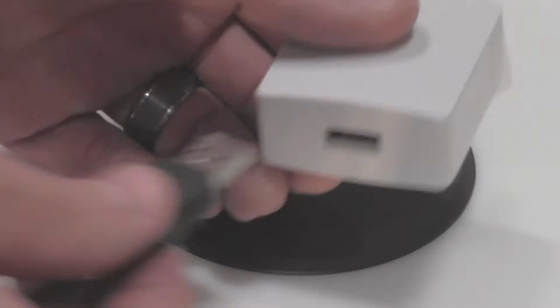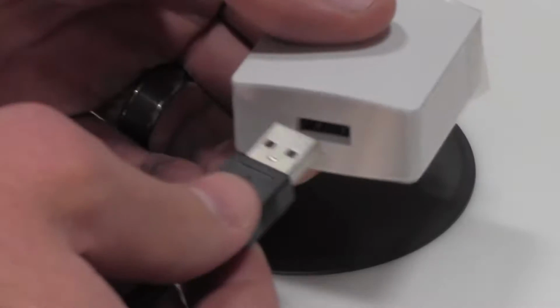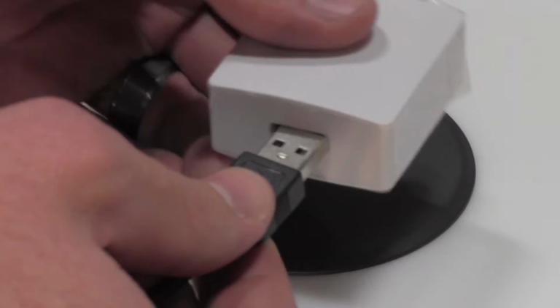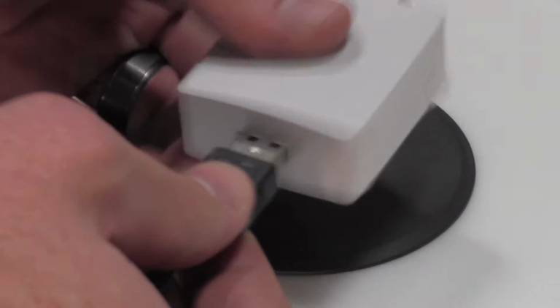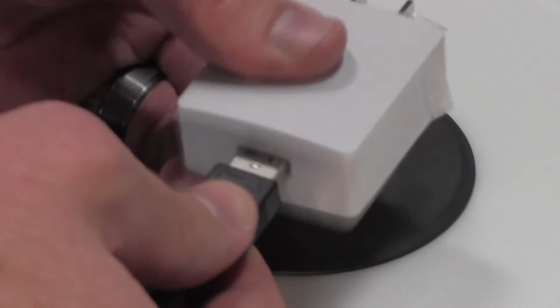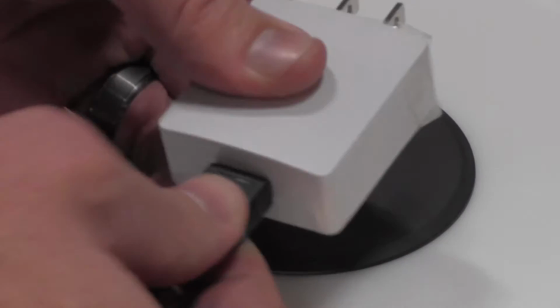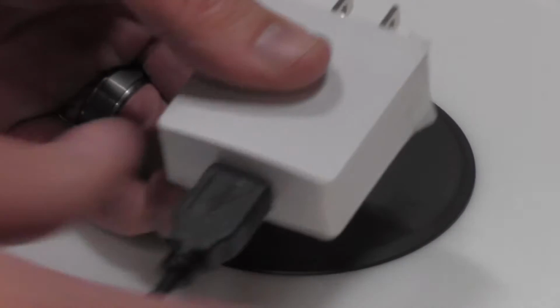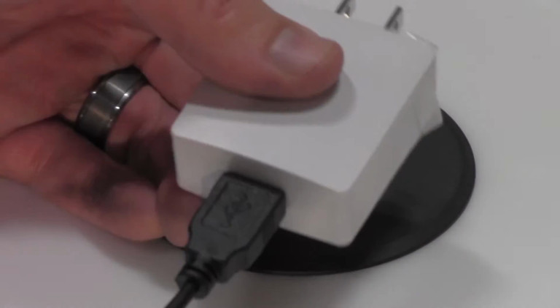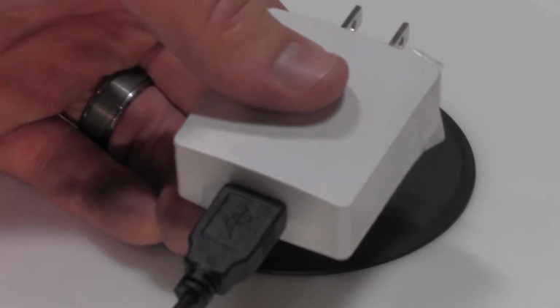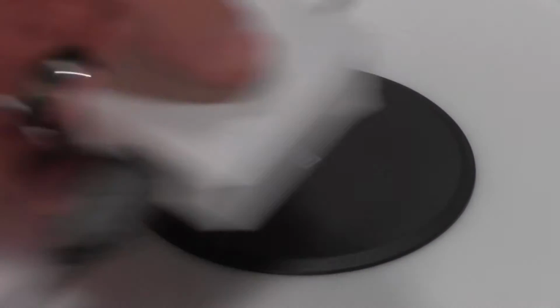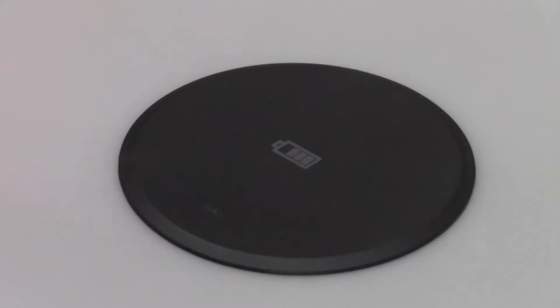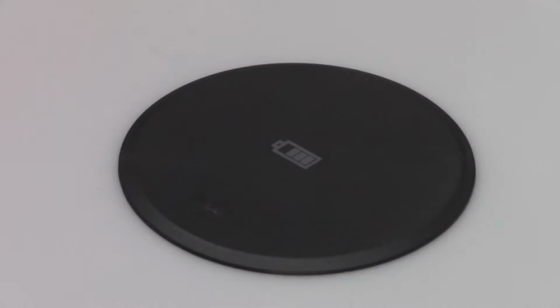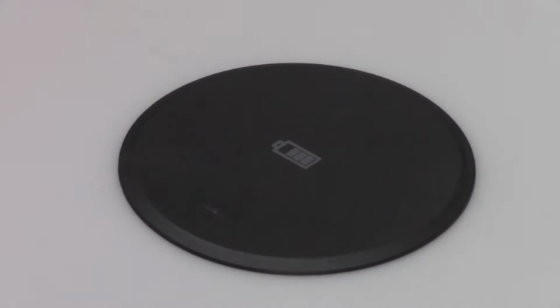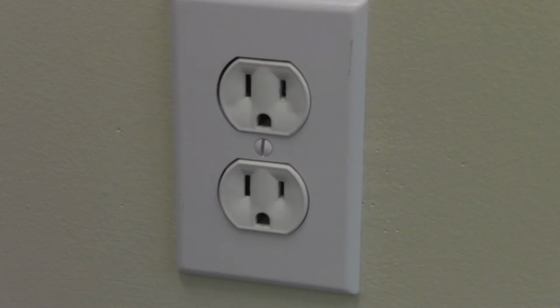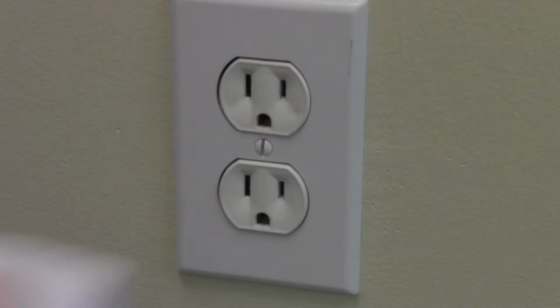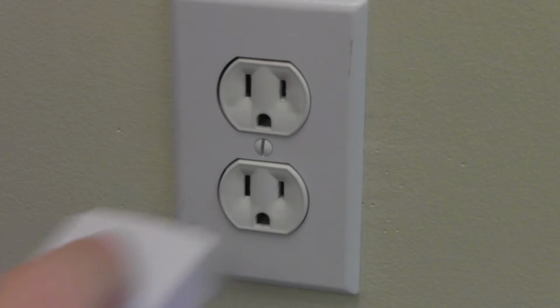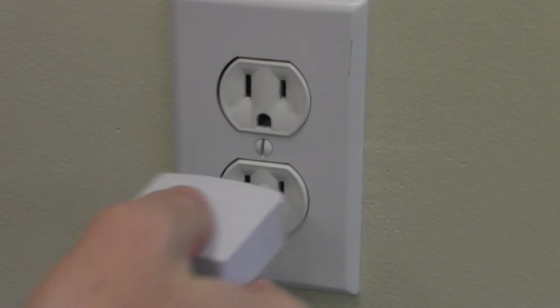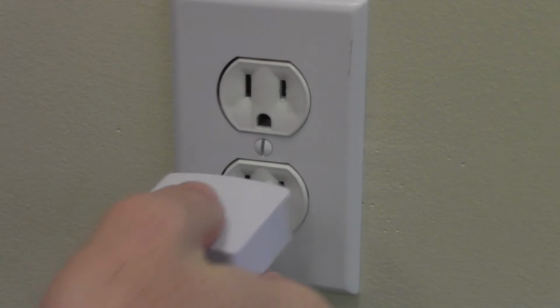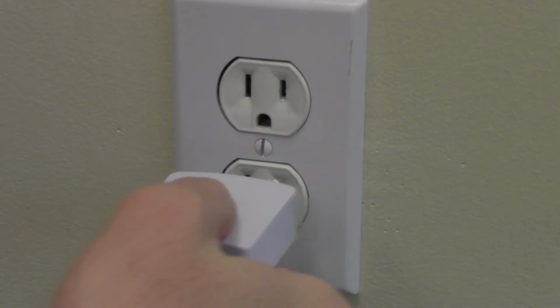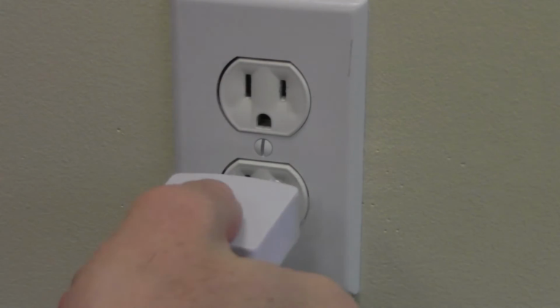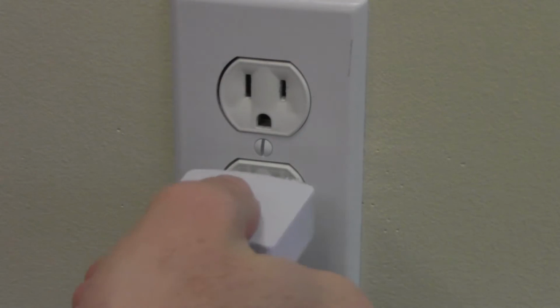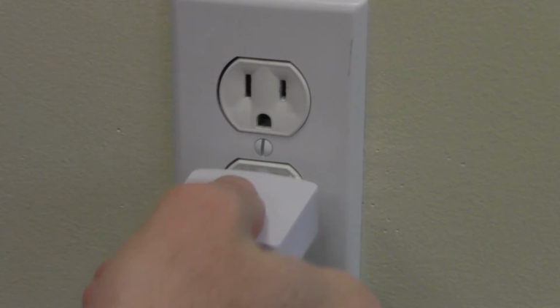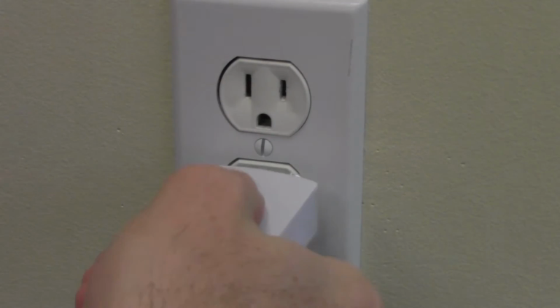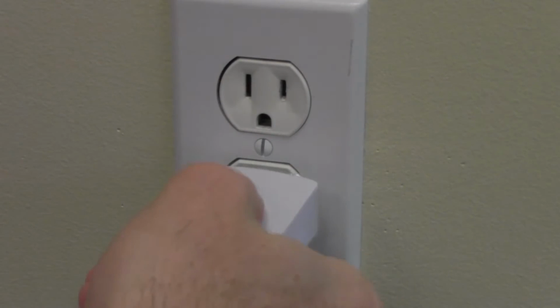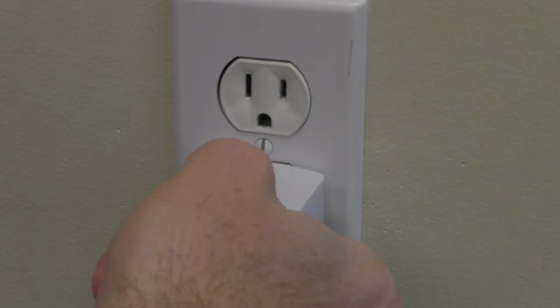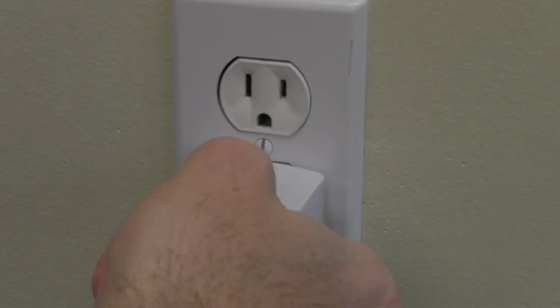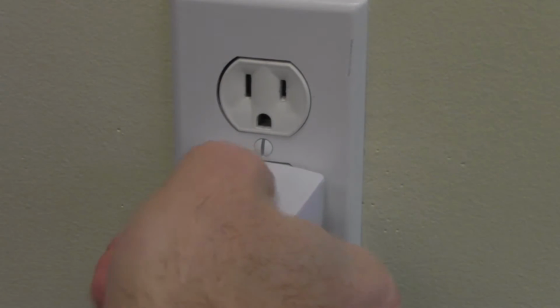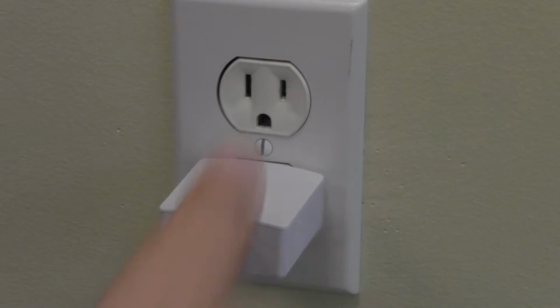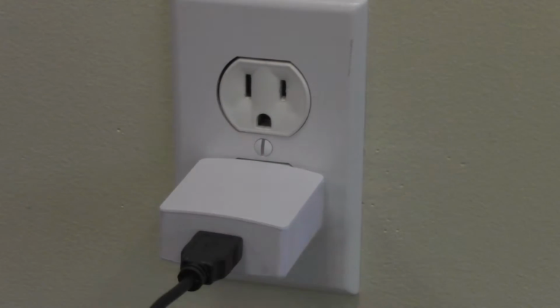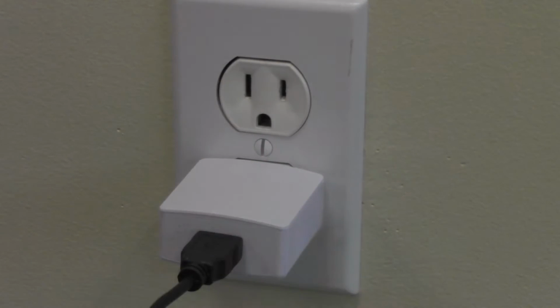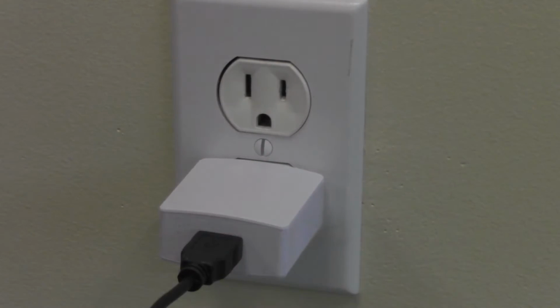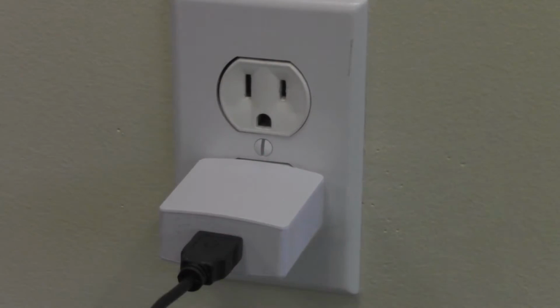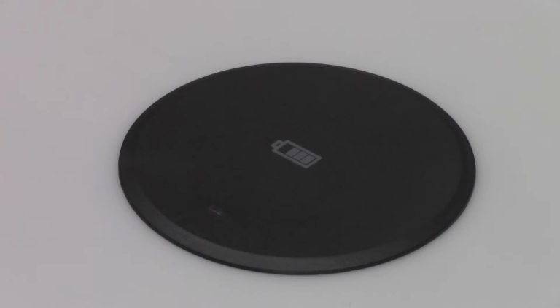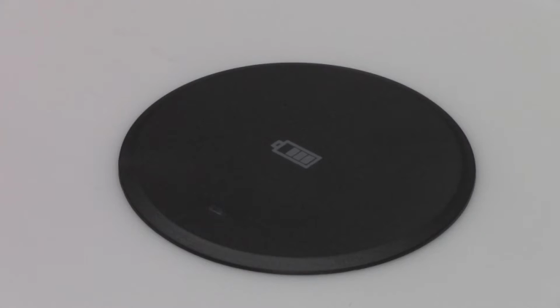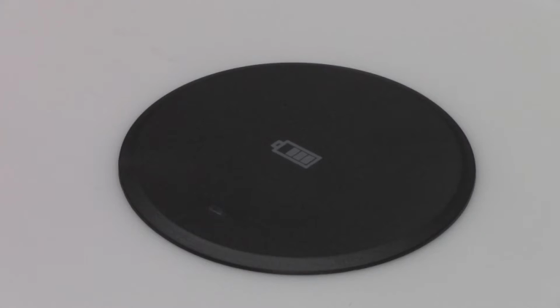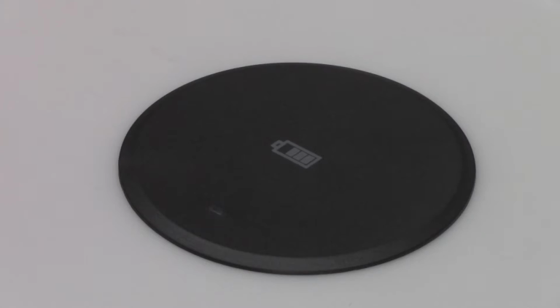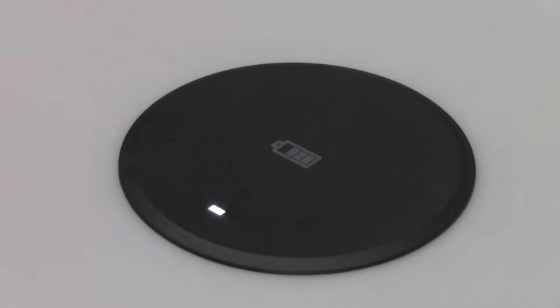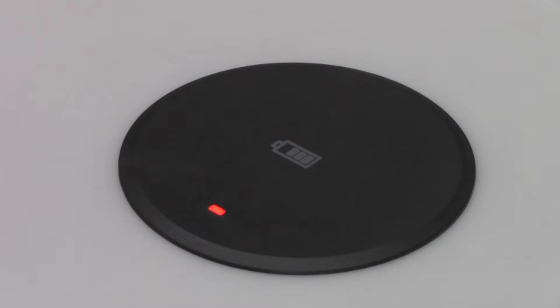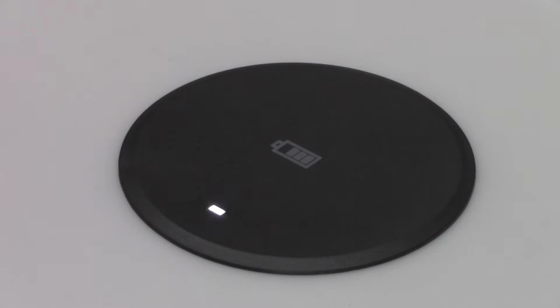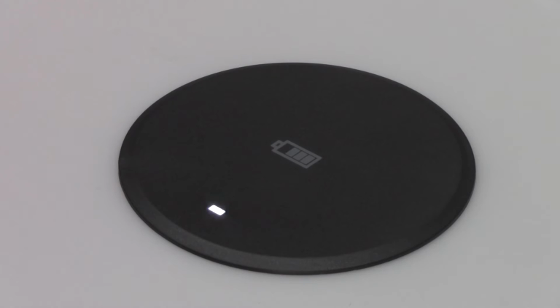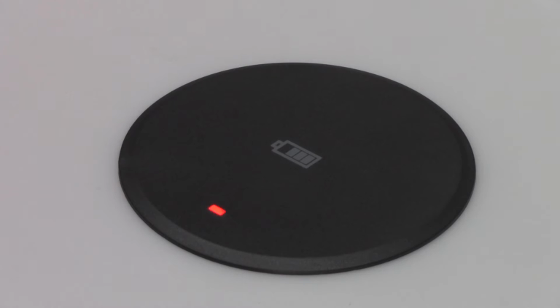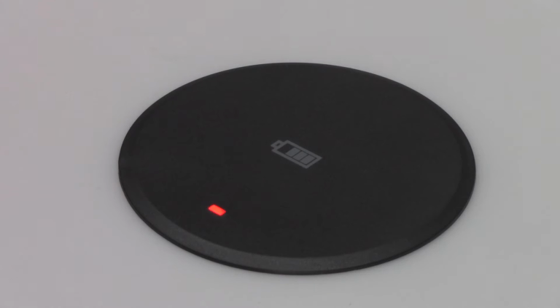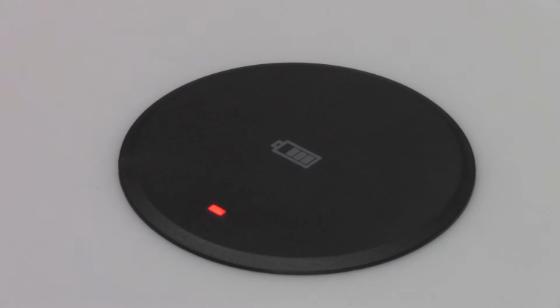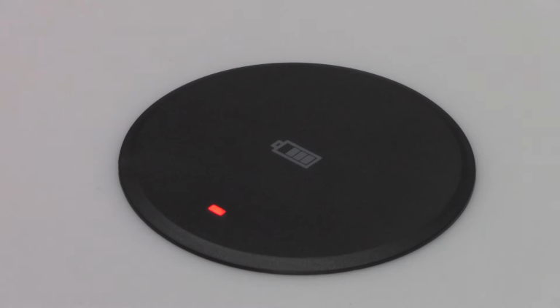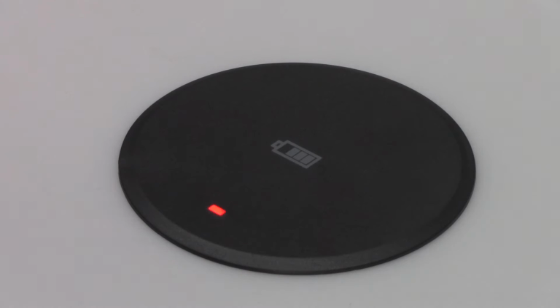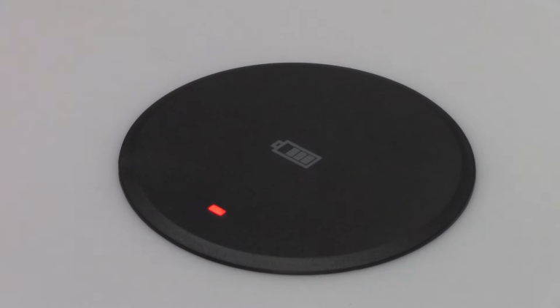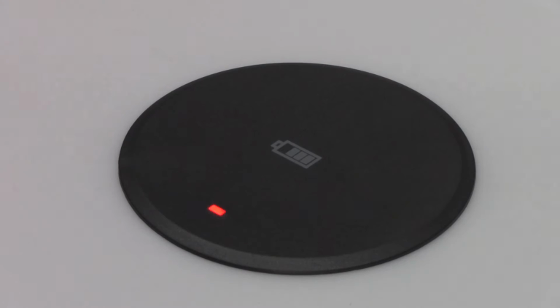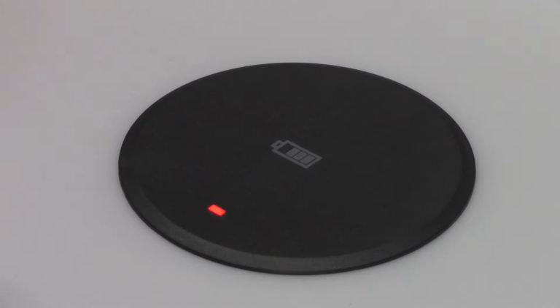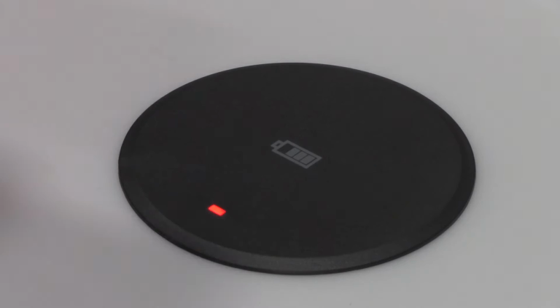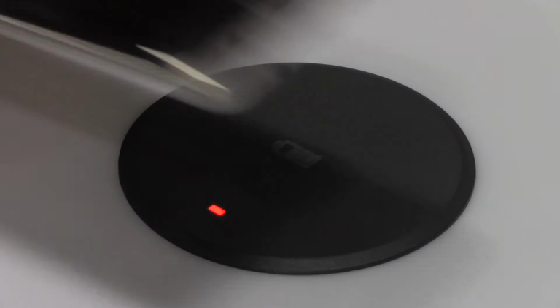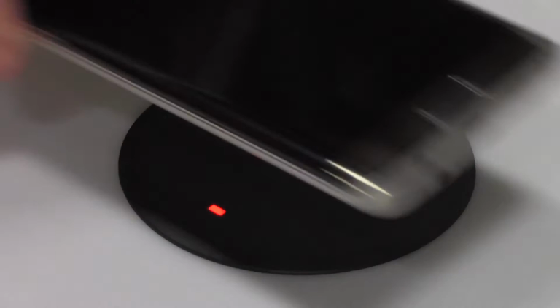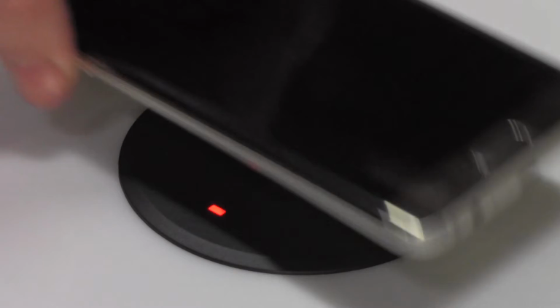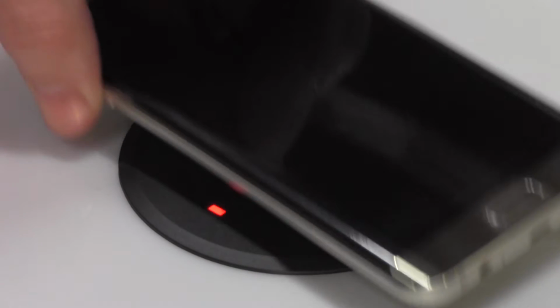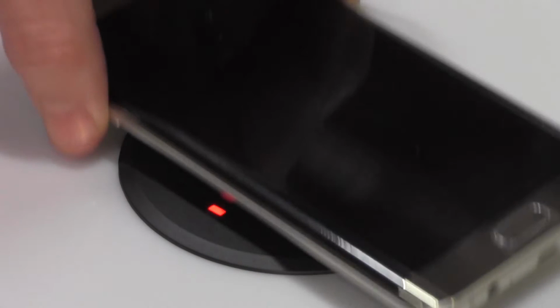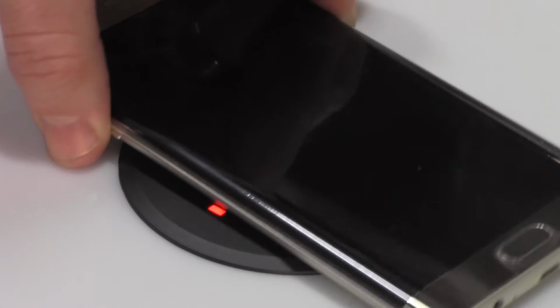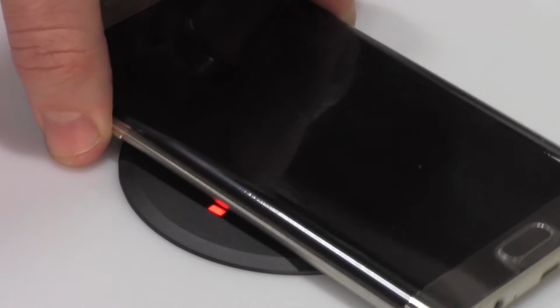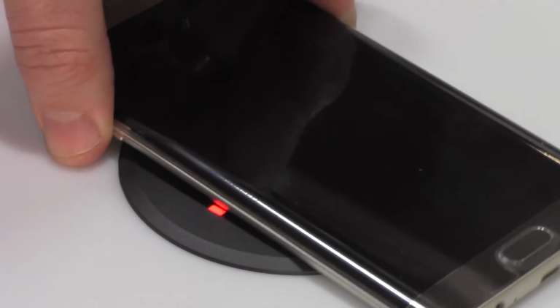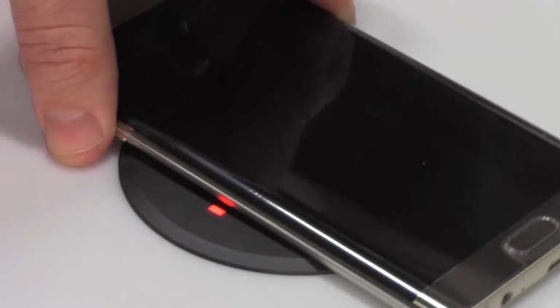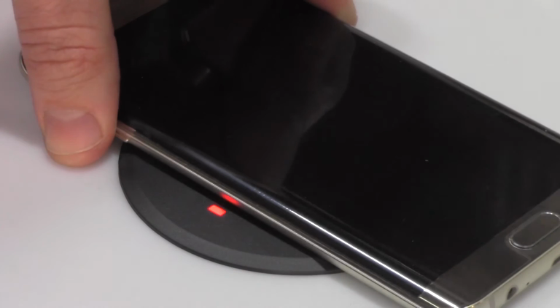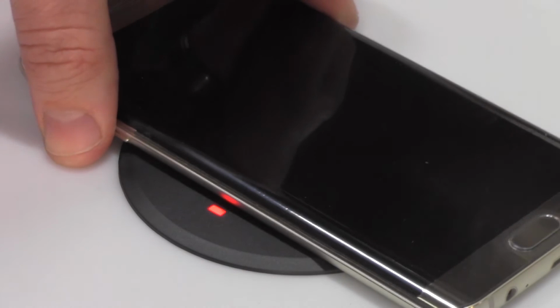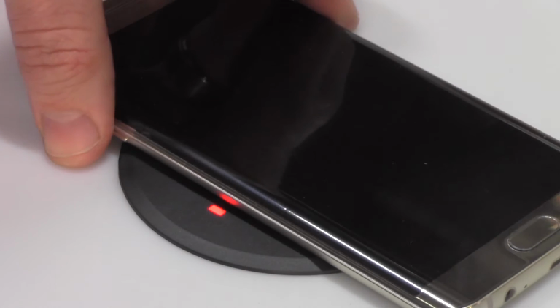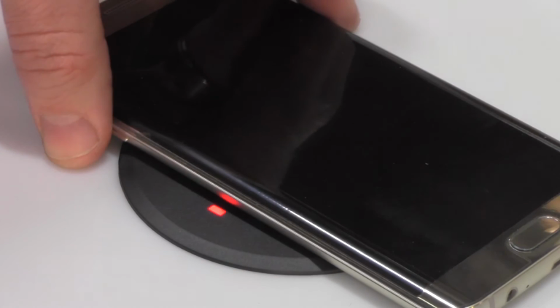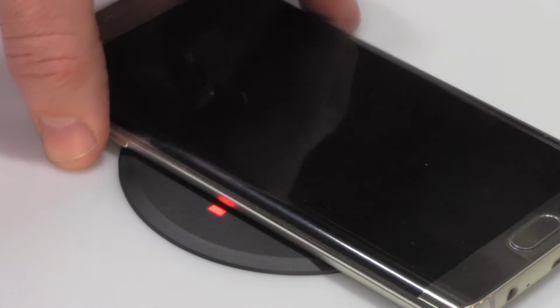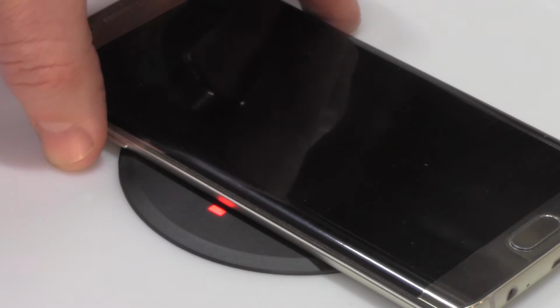Plug the USB cable into the power adapter and plug into a local power source. The unit will power on automatically and is ready to charge.